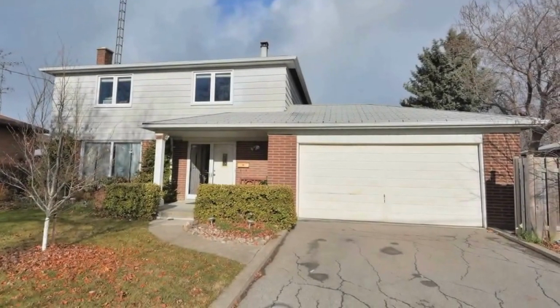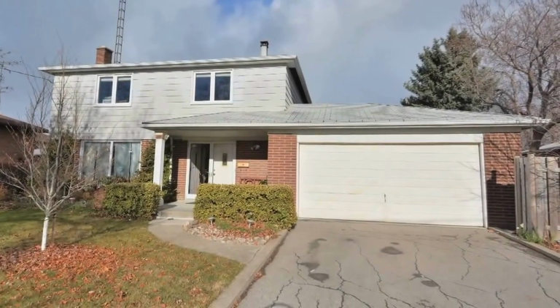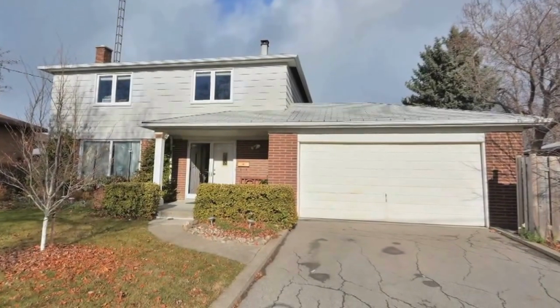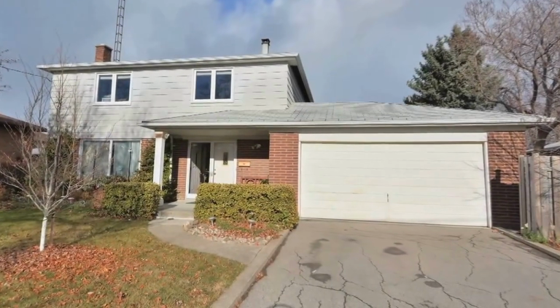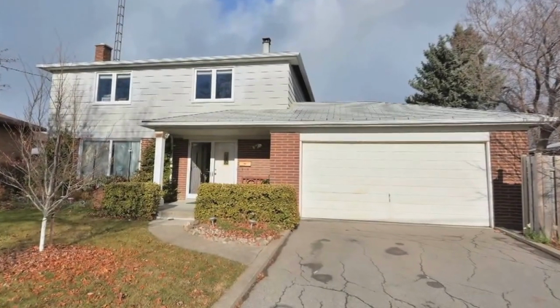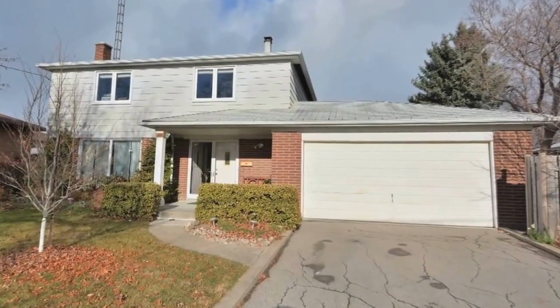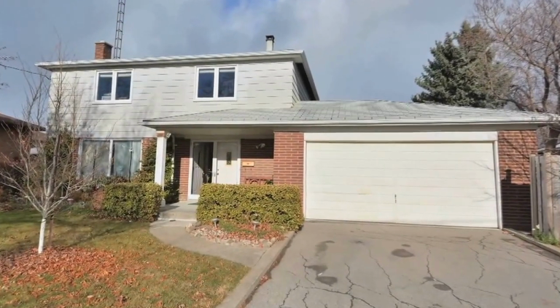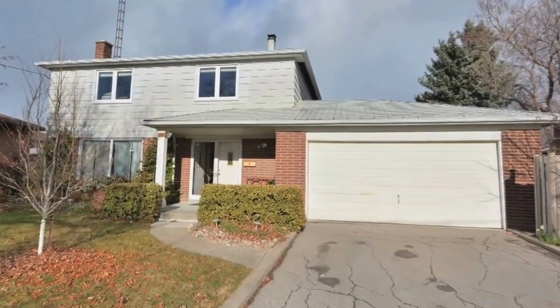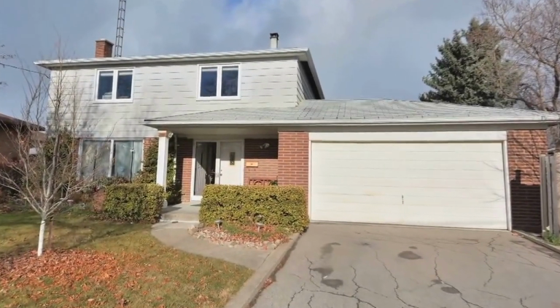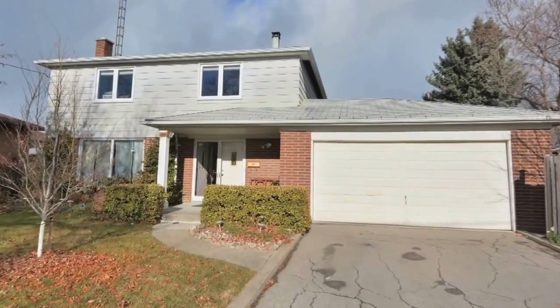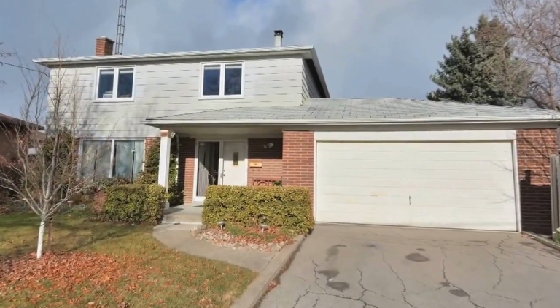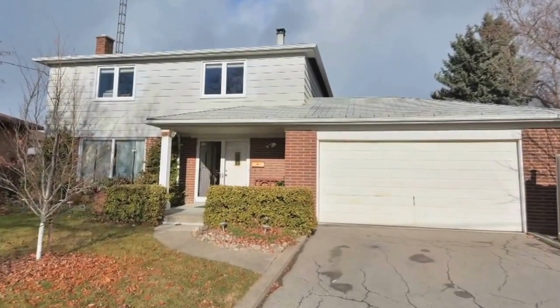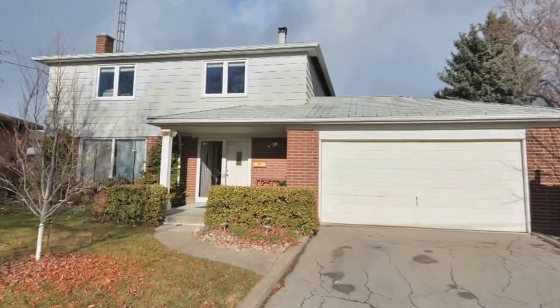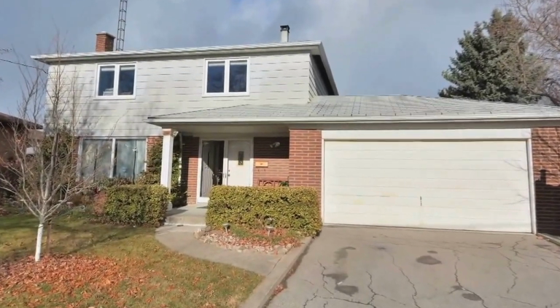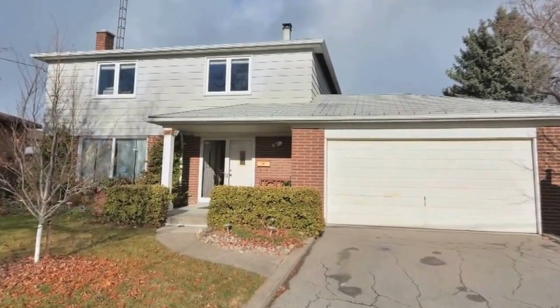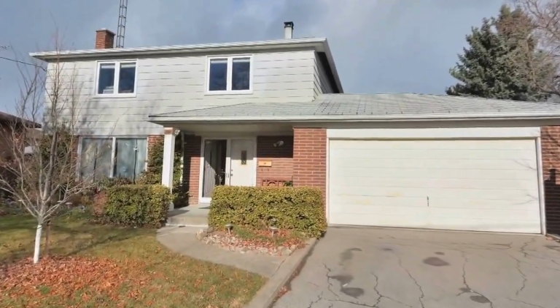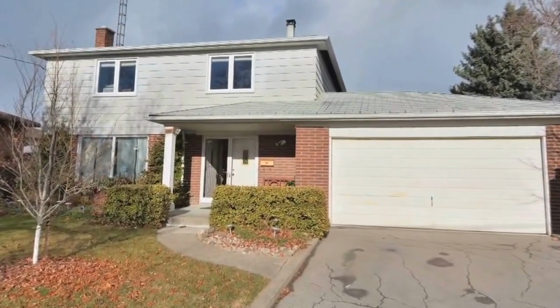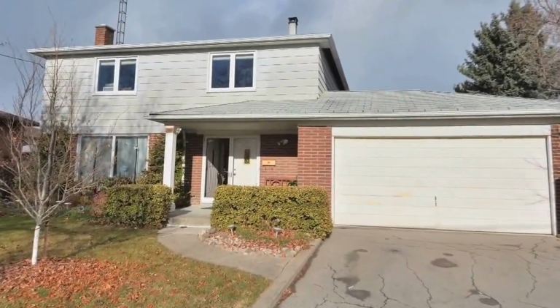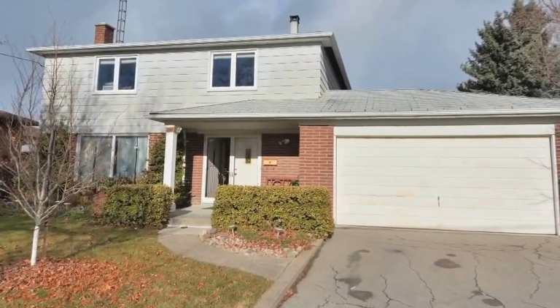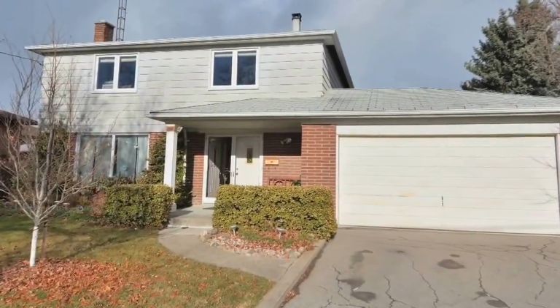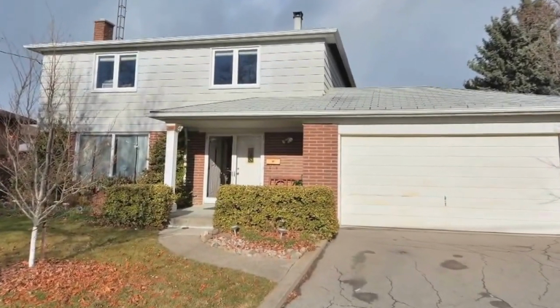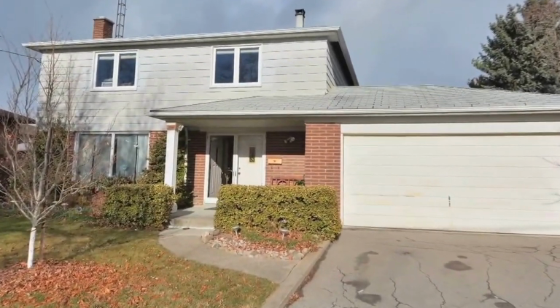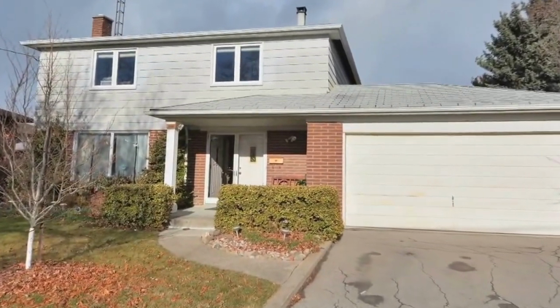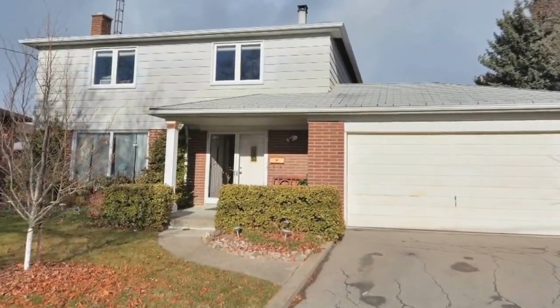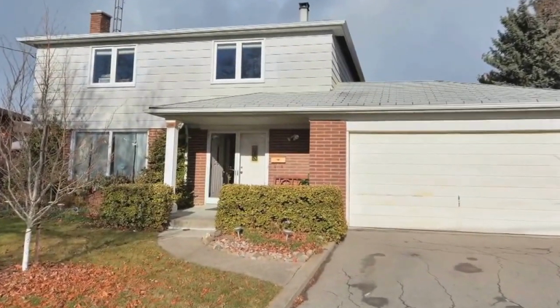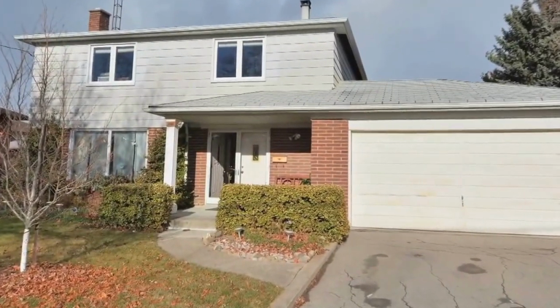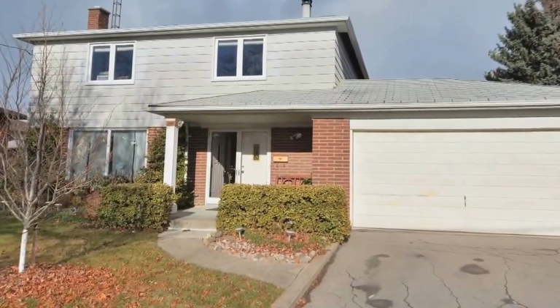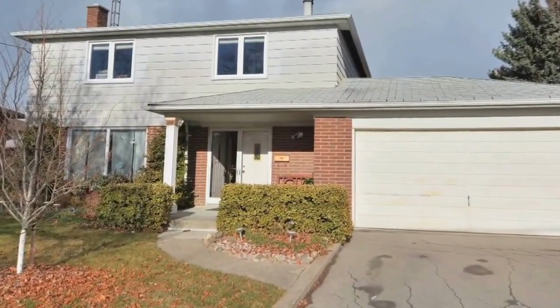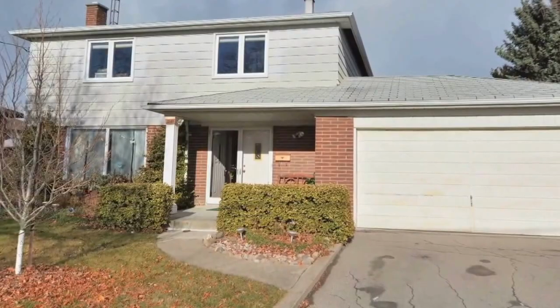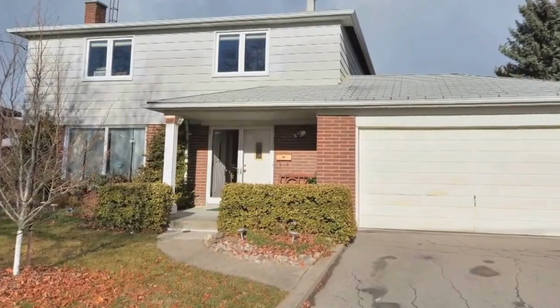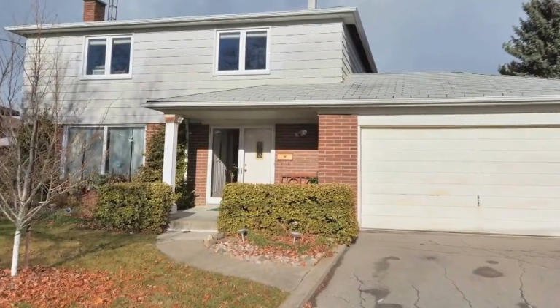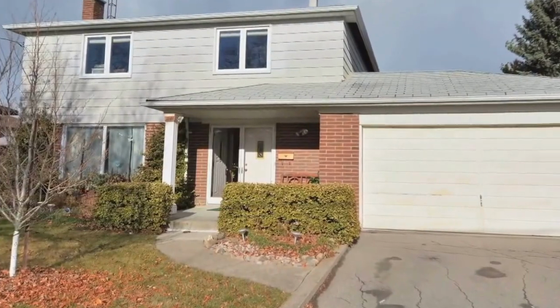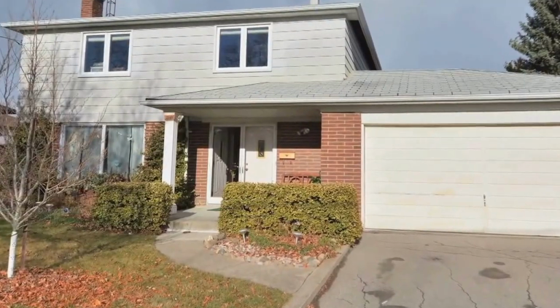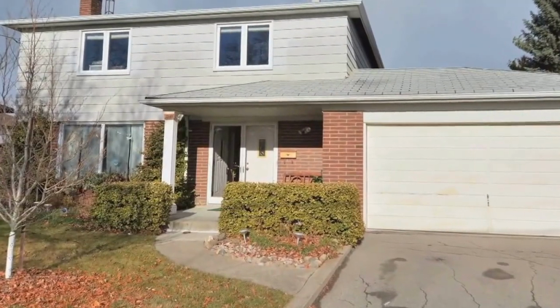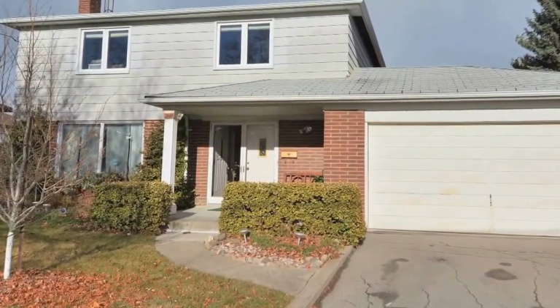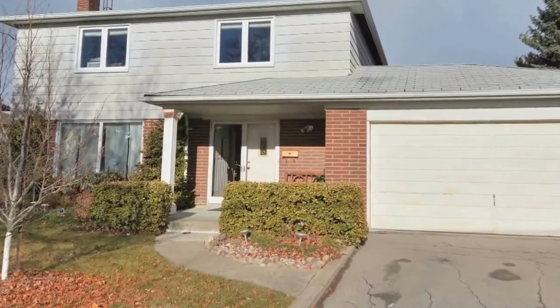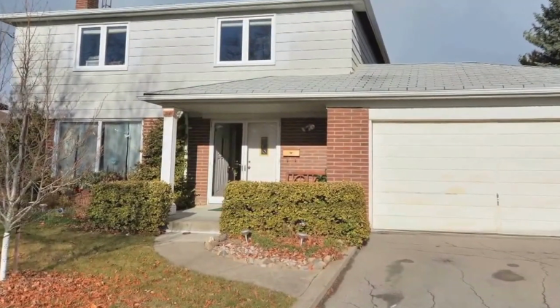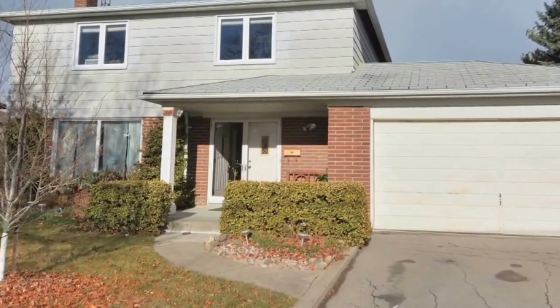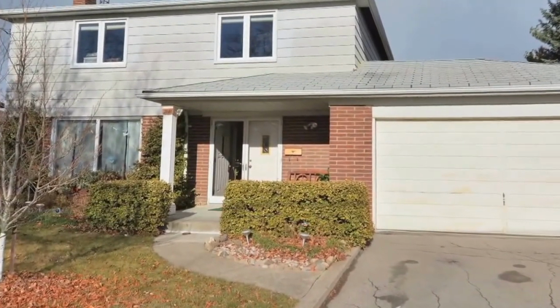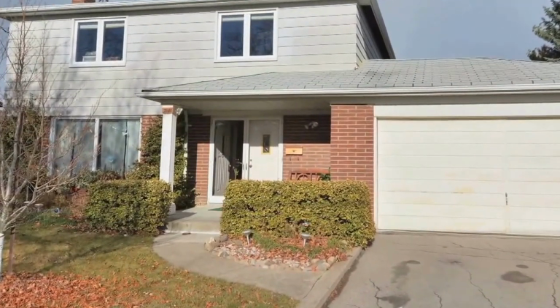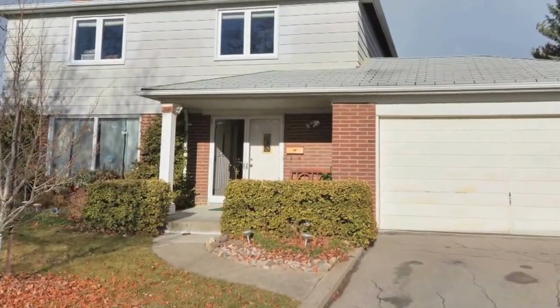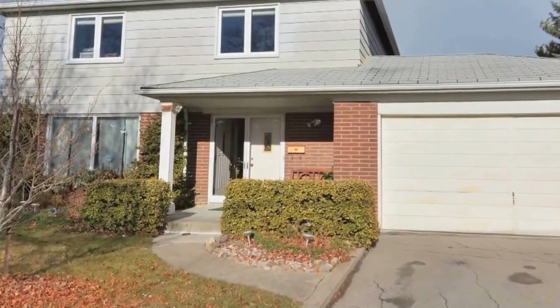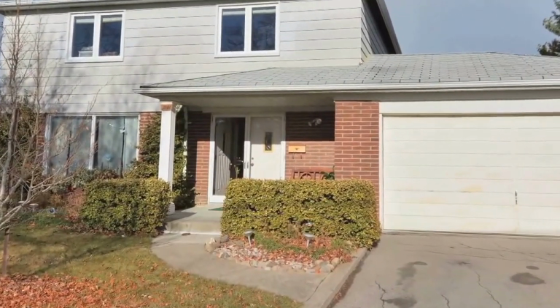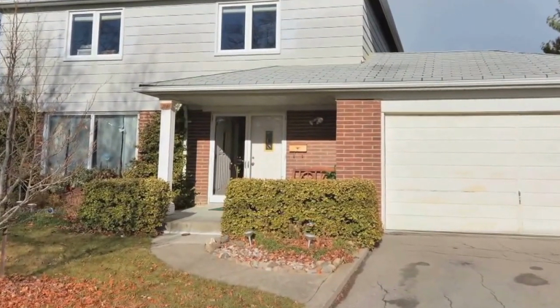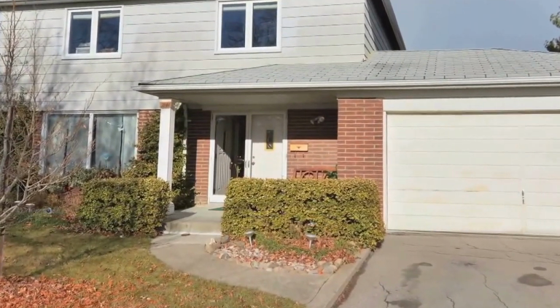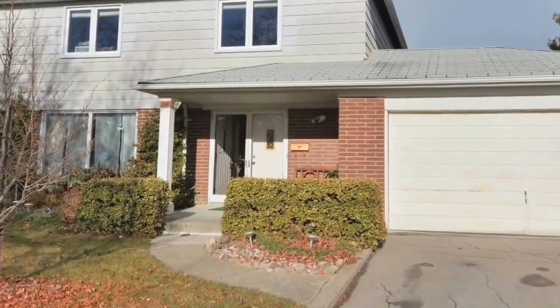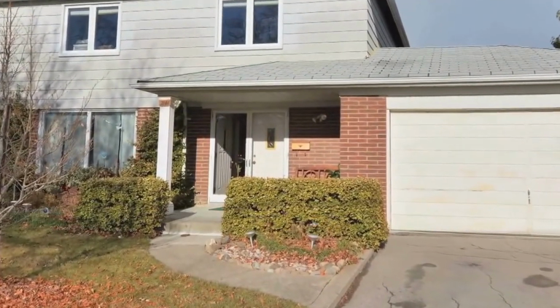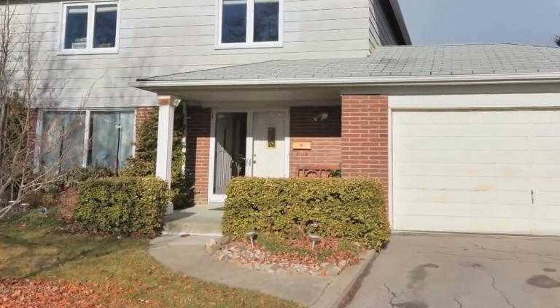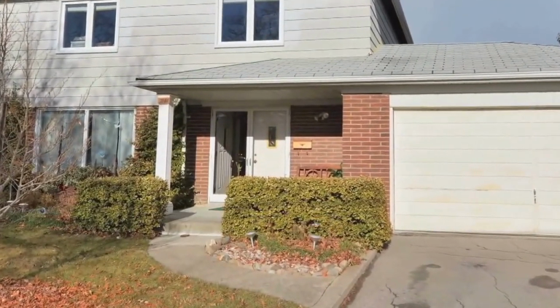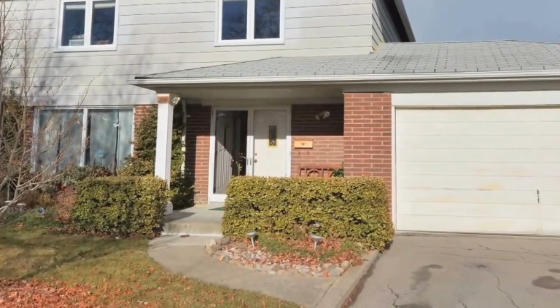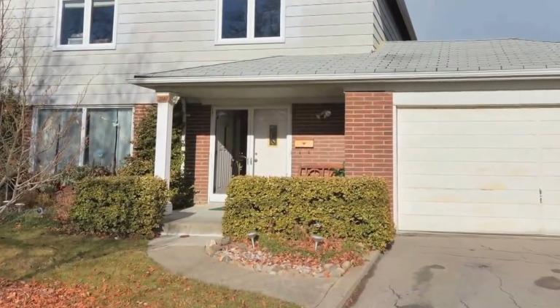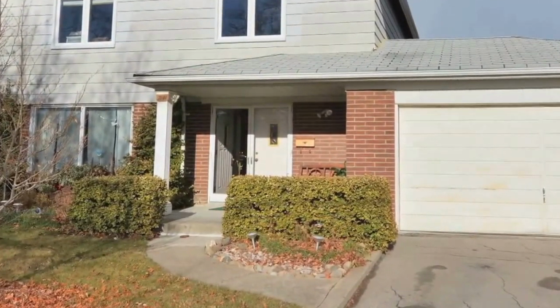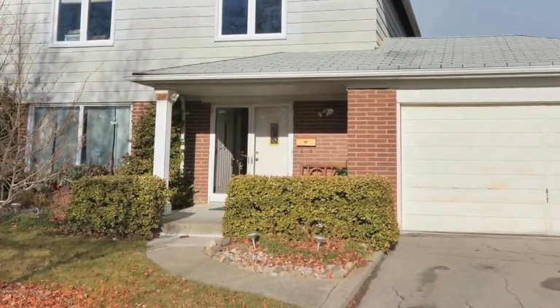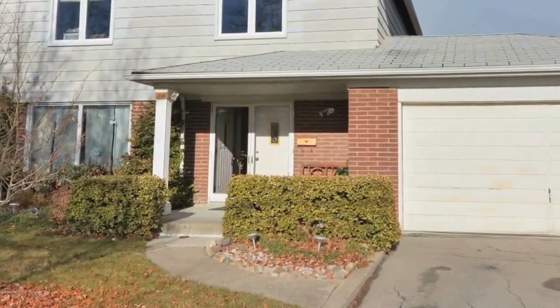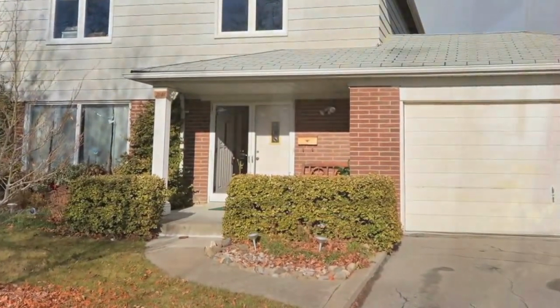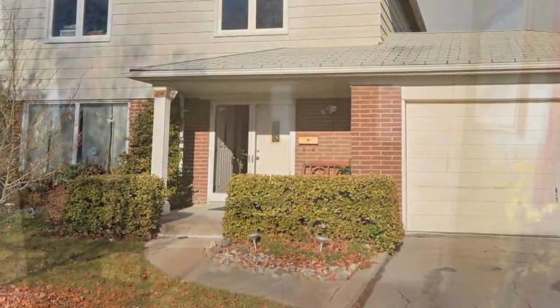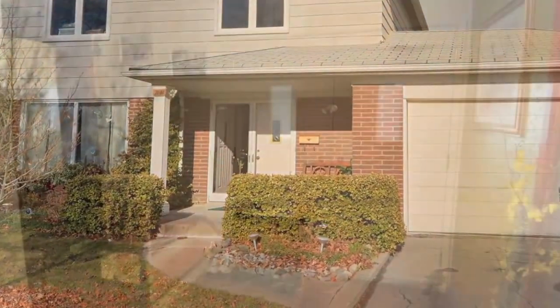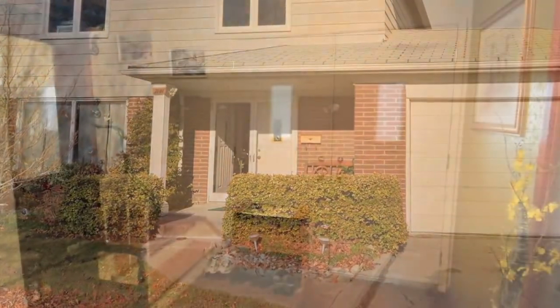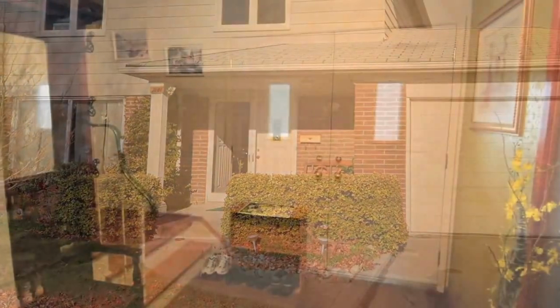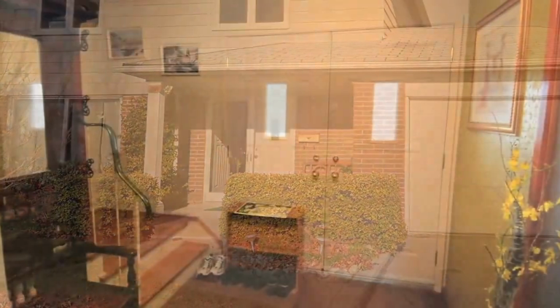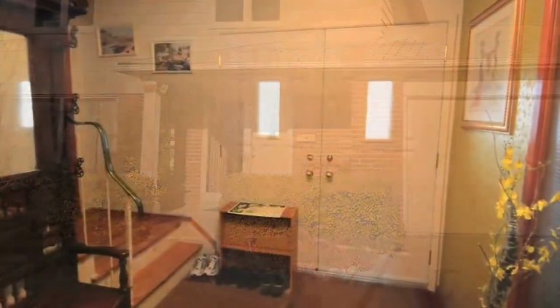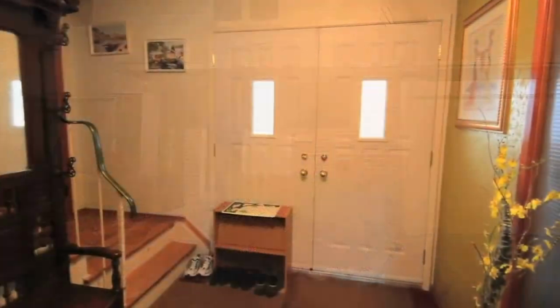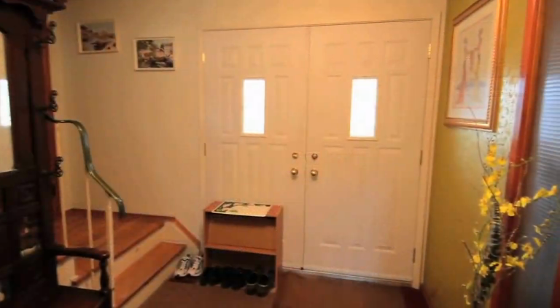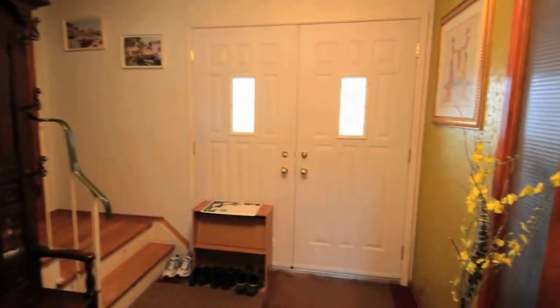Centrally located, 7141 Harwick Drive is a charming two-story home on a tree-lined street in Mississauga.